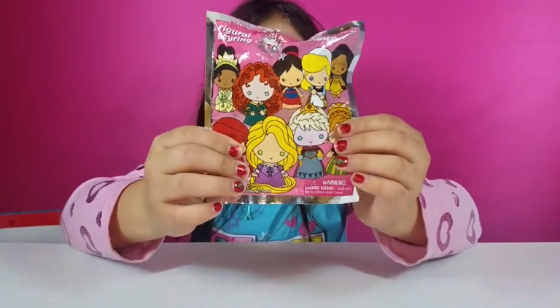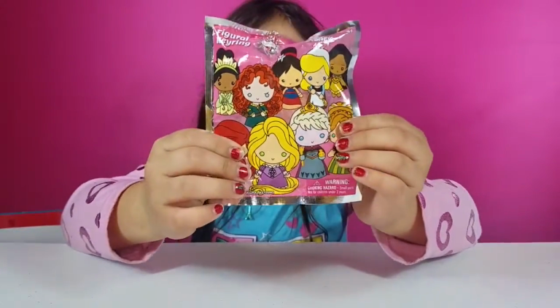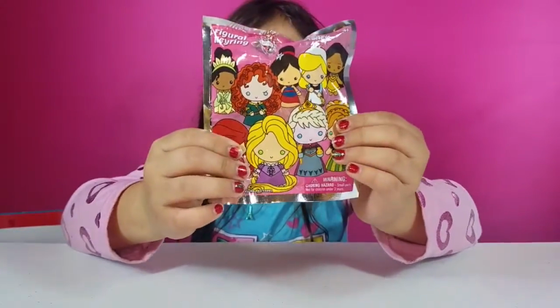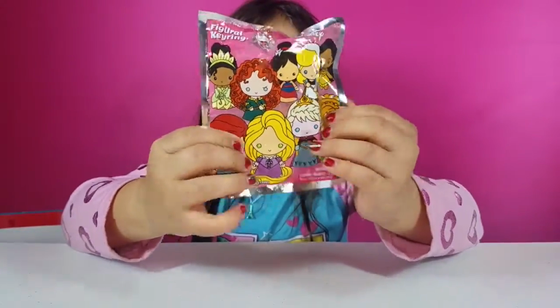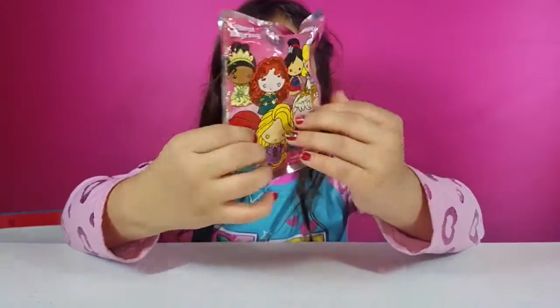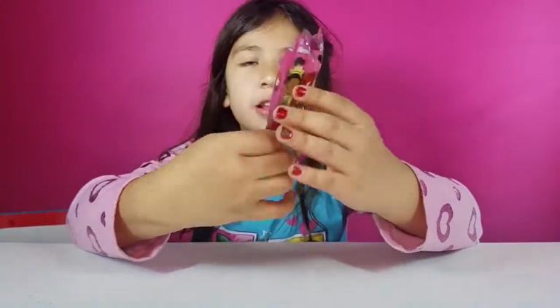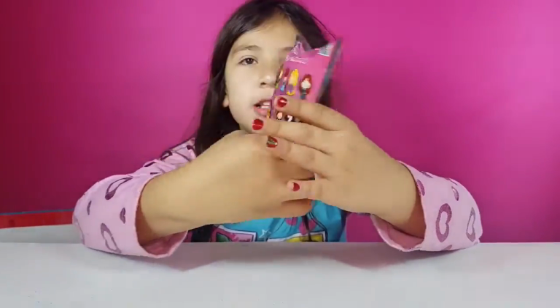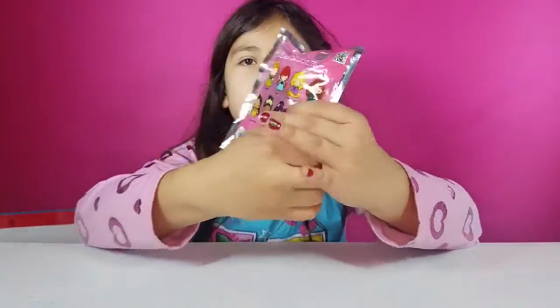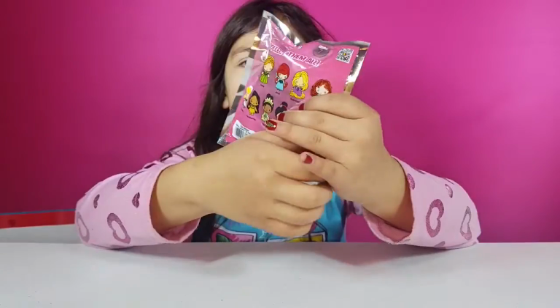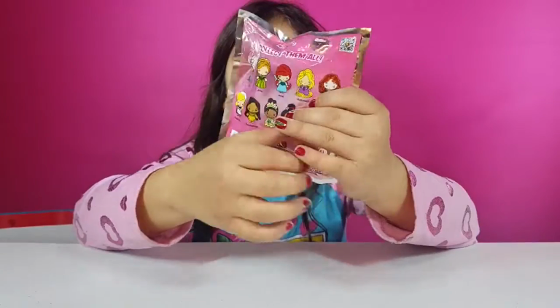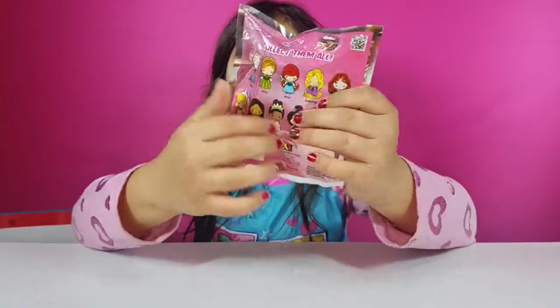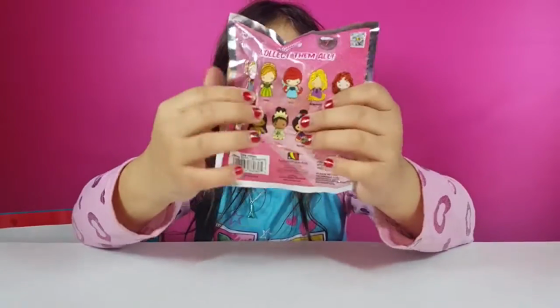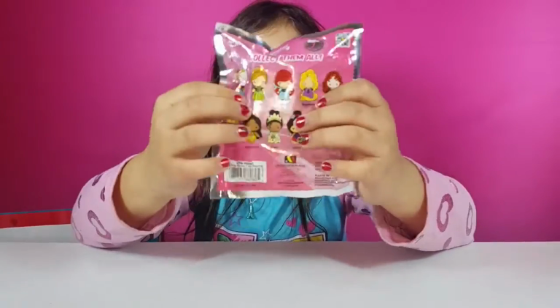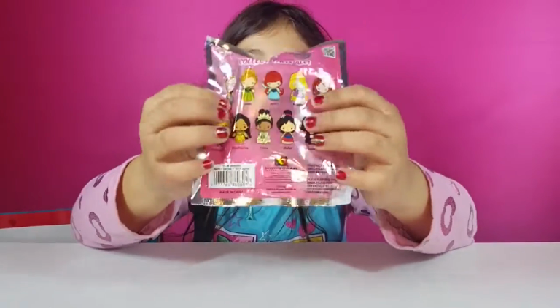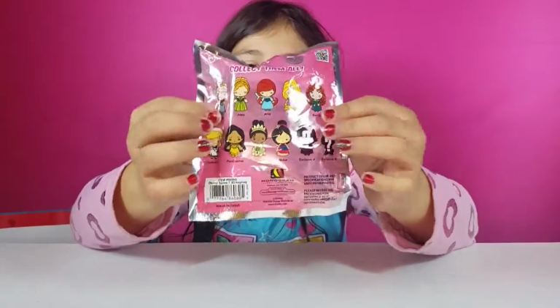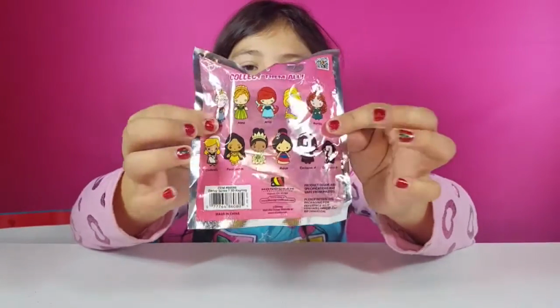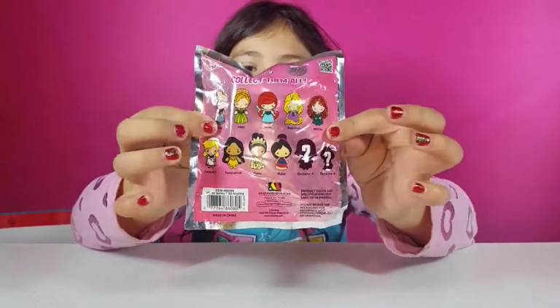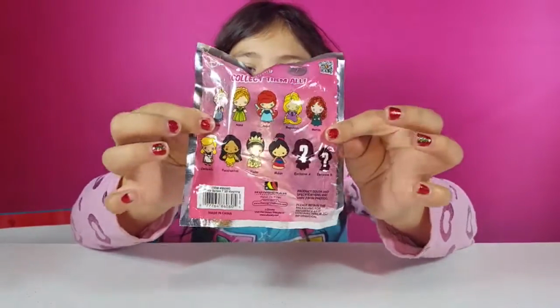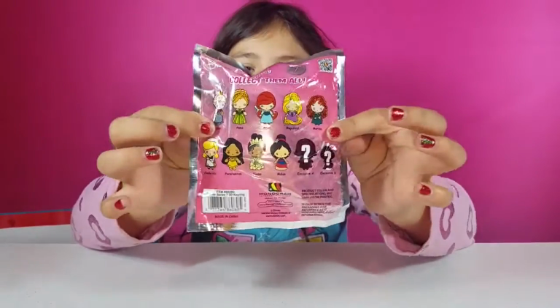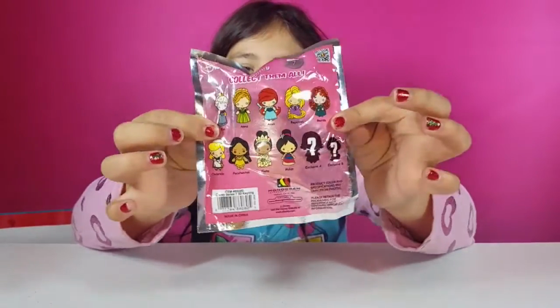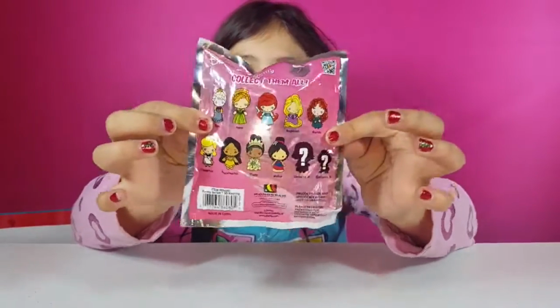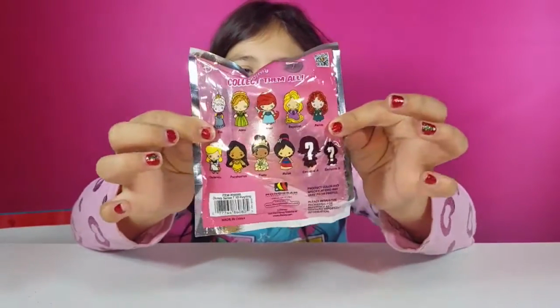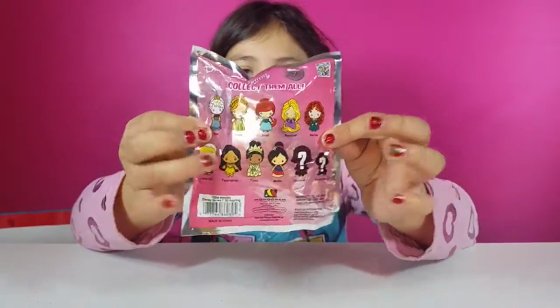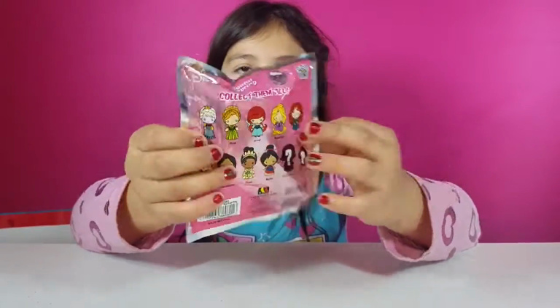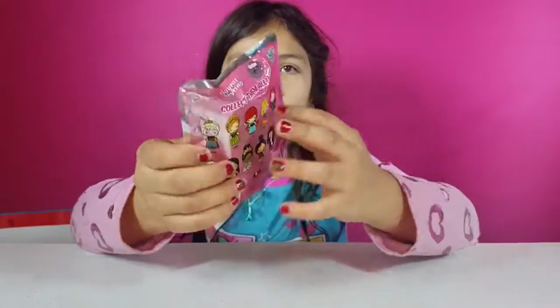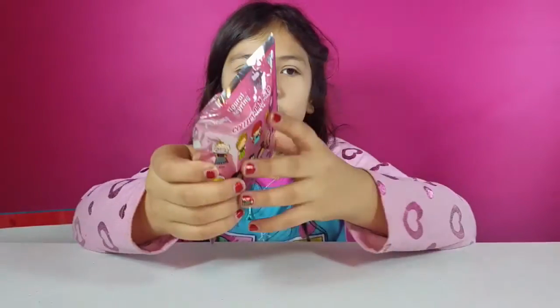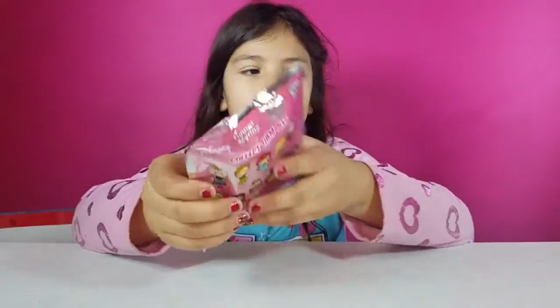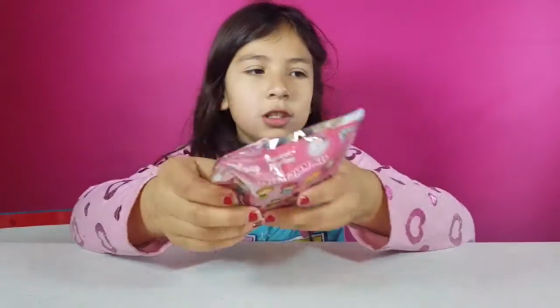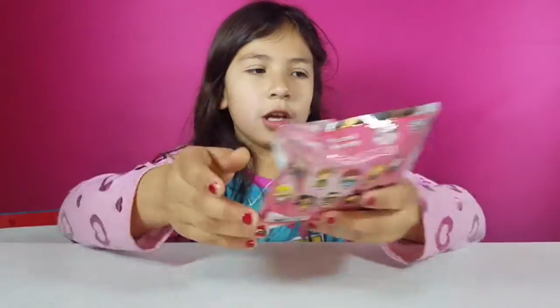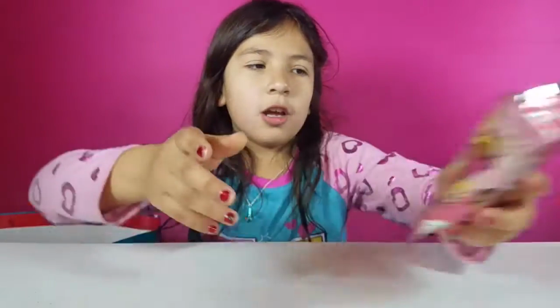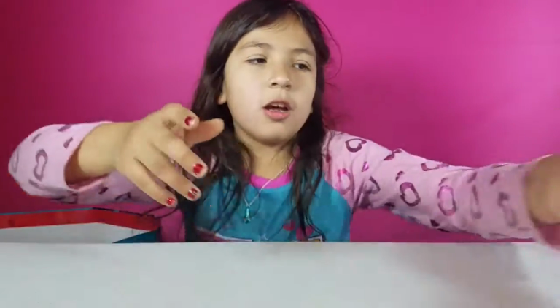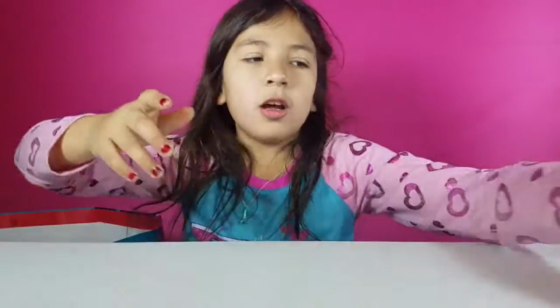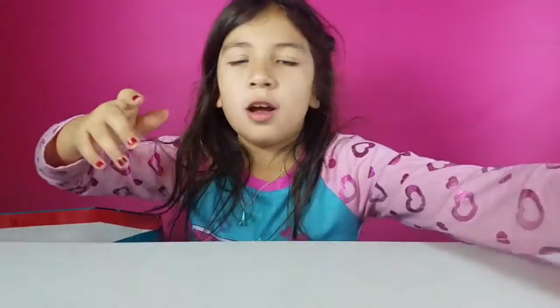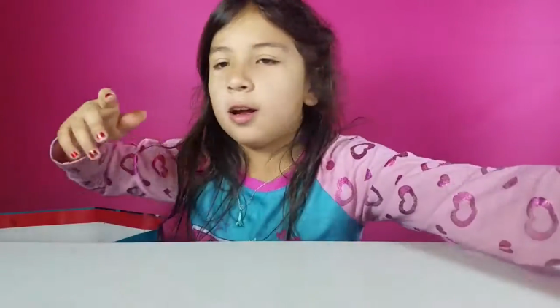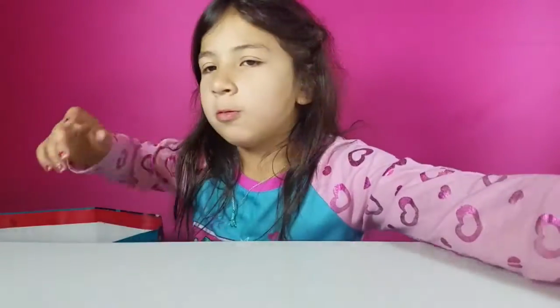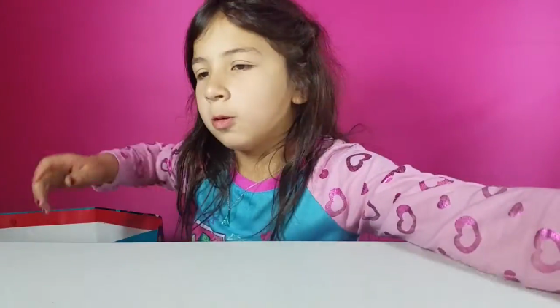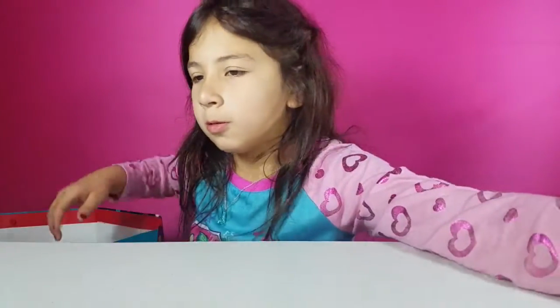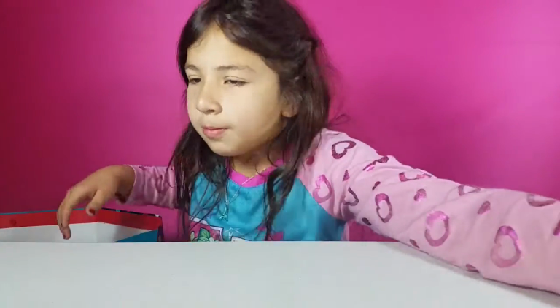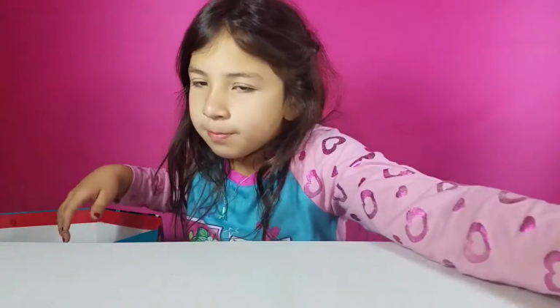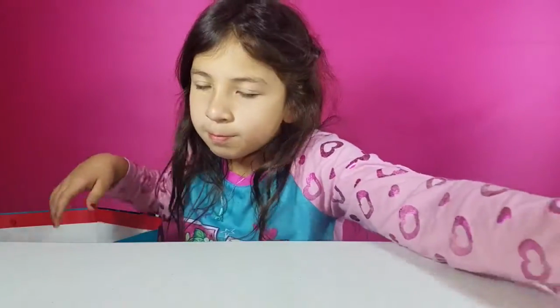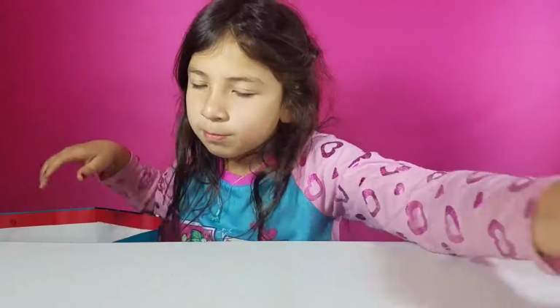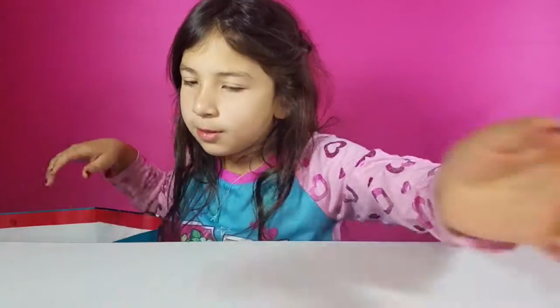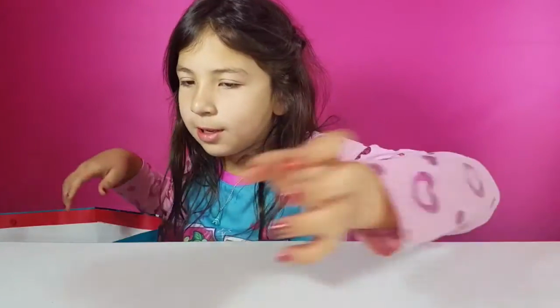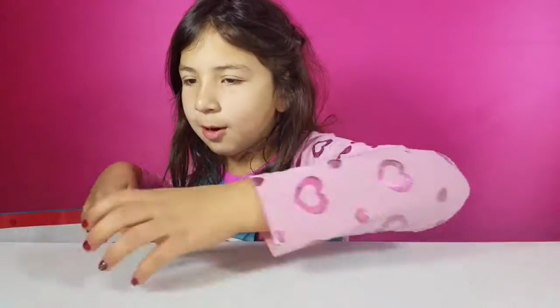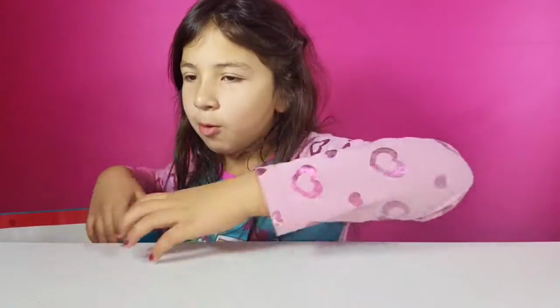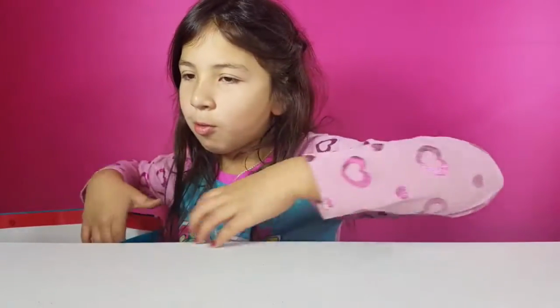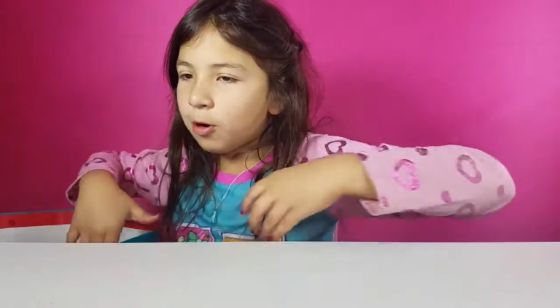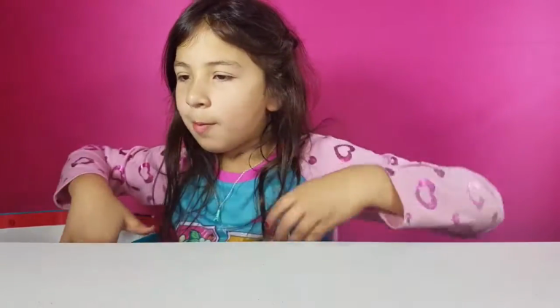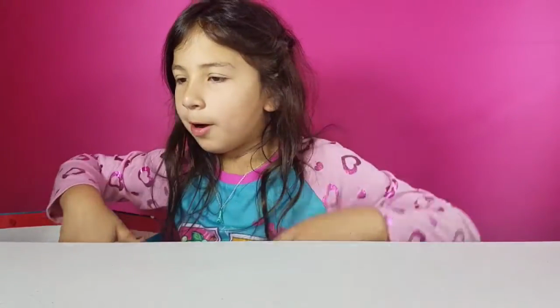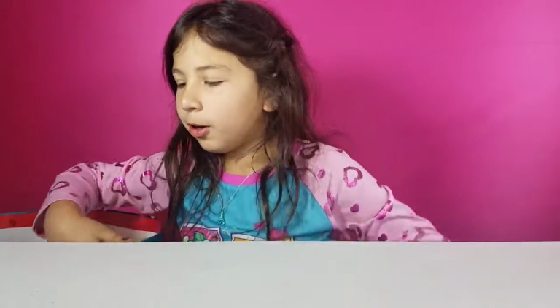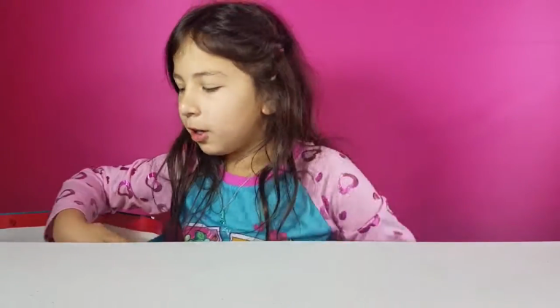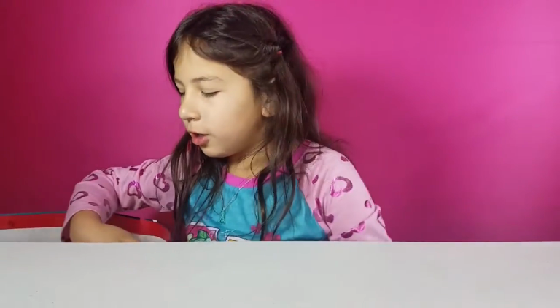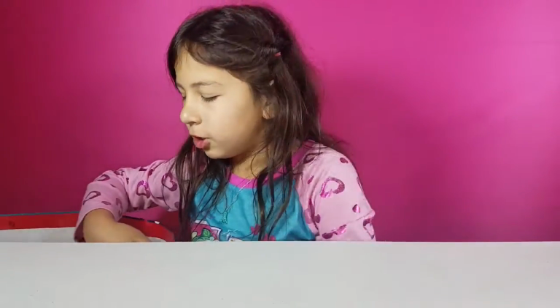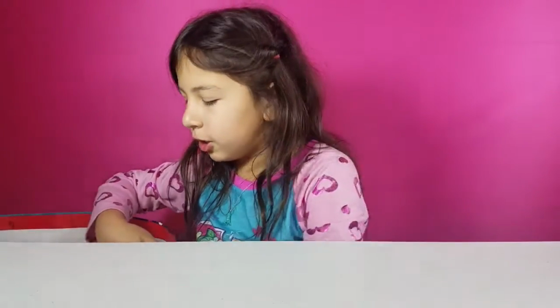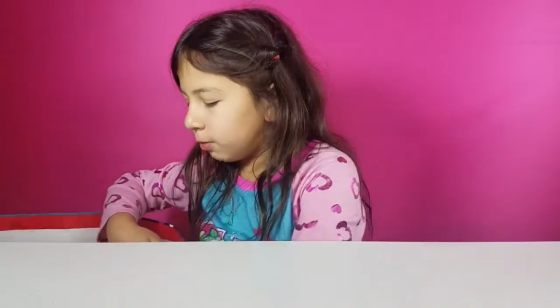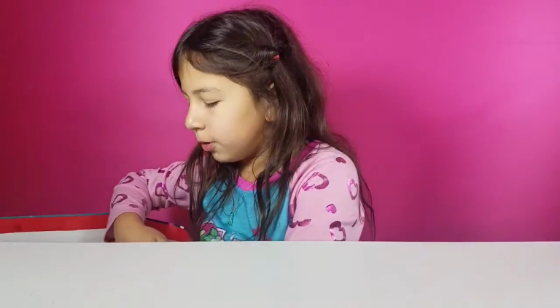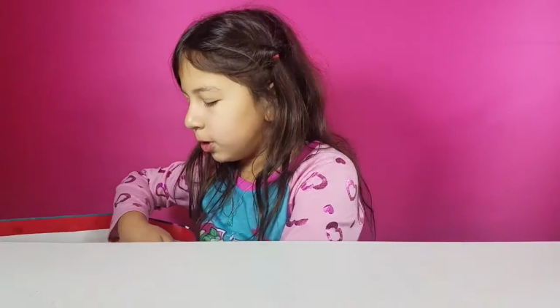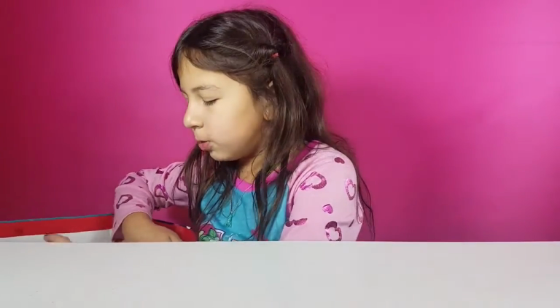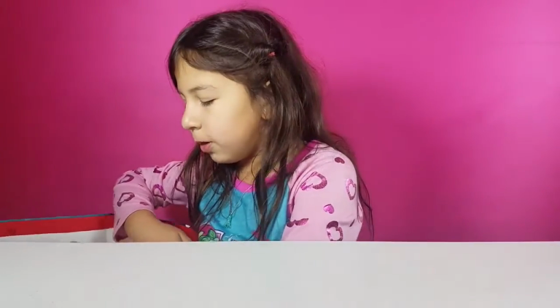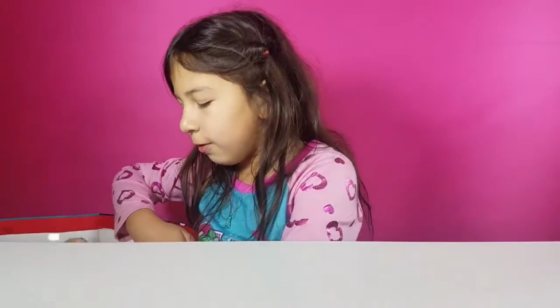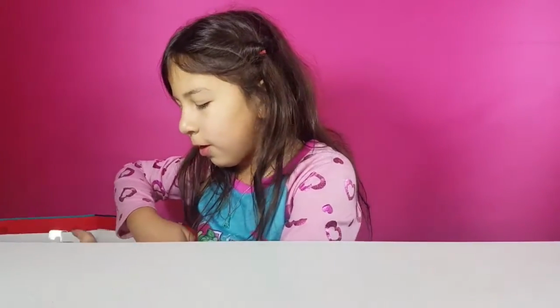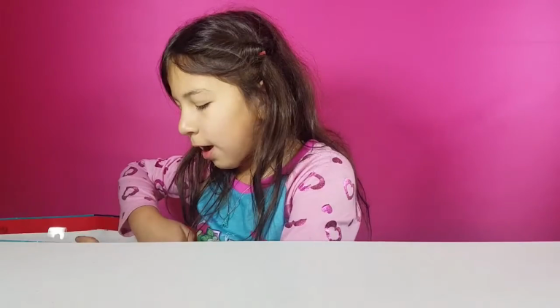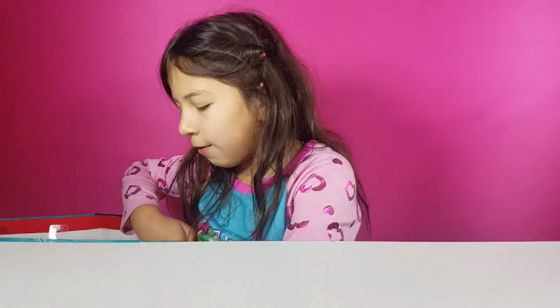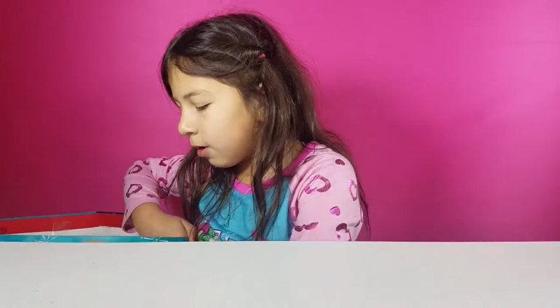You can get any of these princesses and then just put them on your keychain or whatever you have.